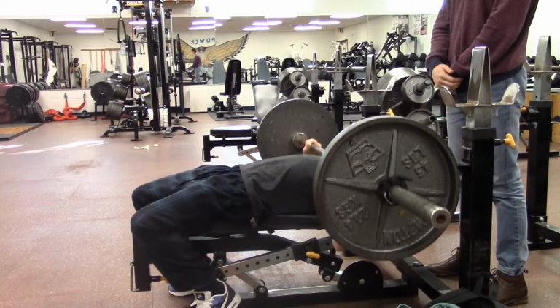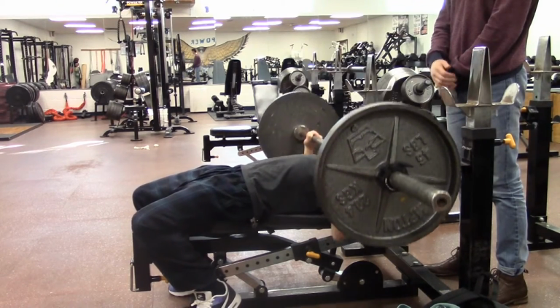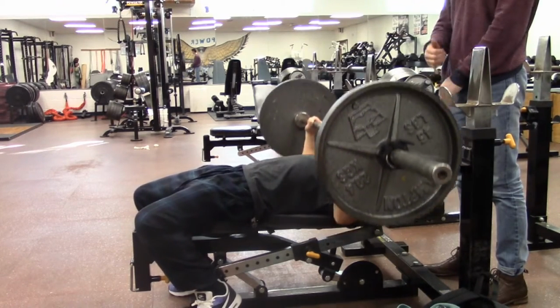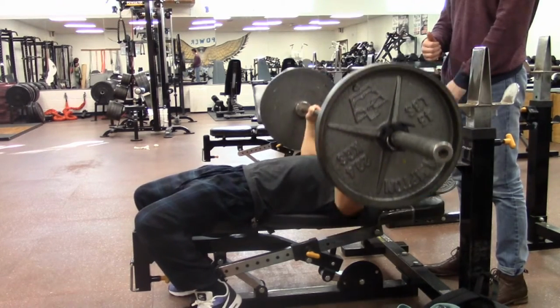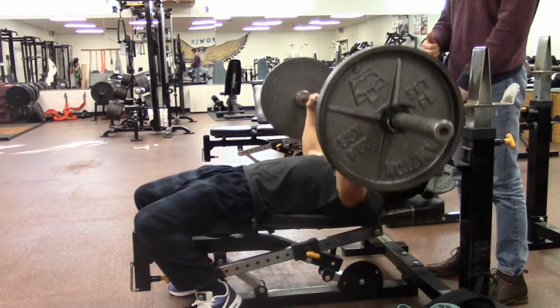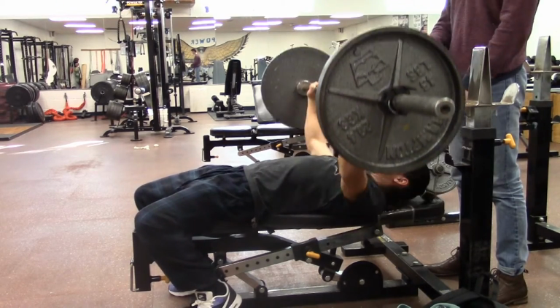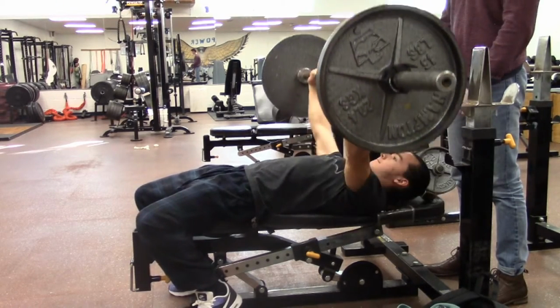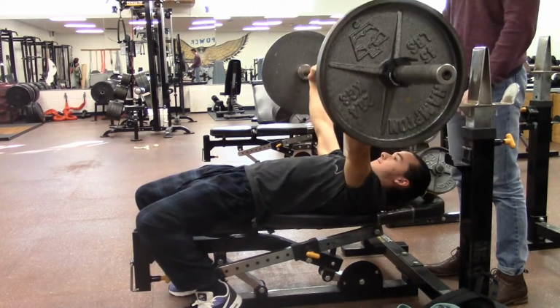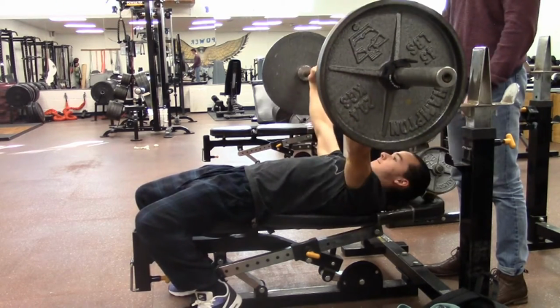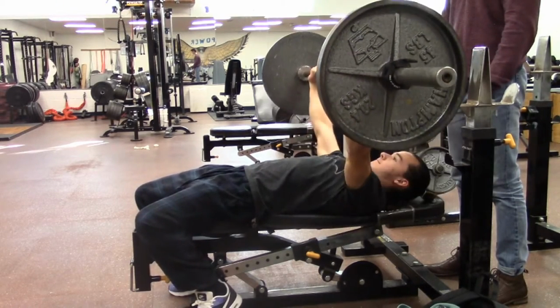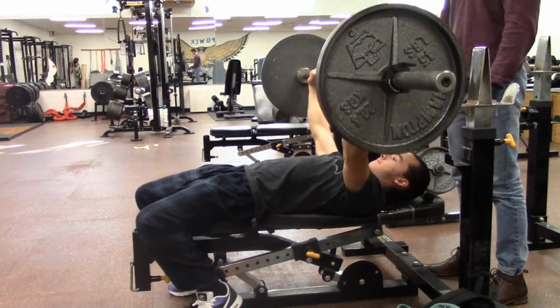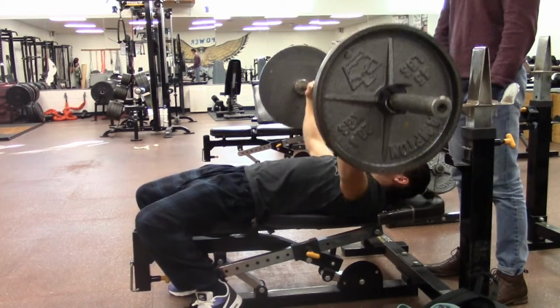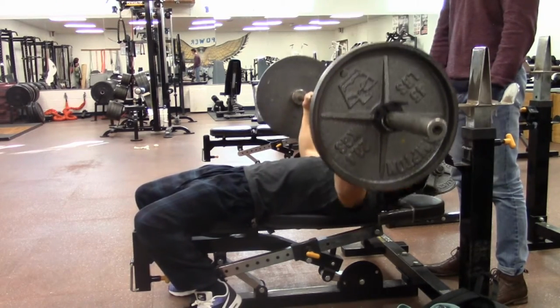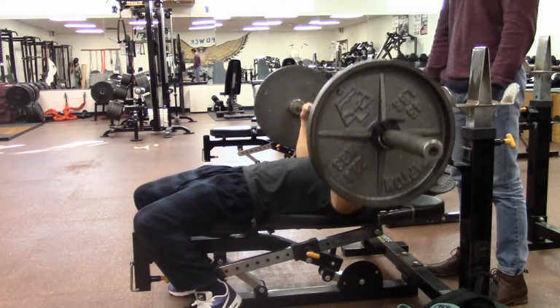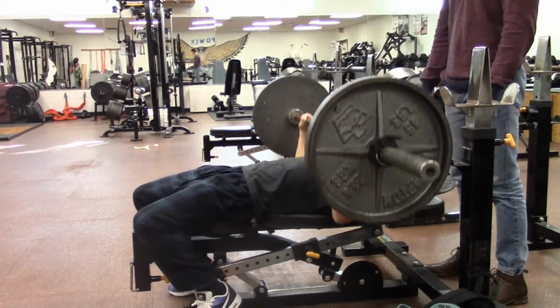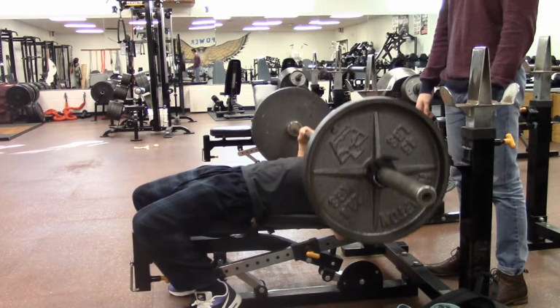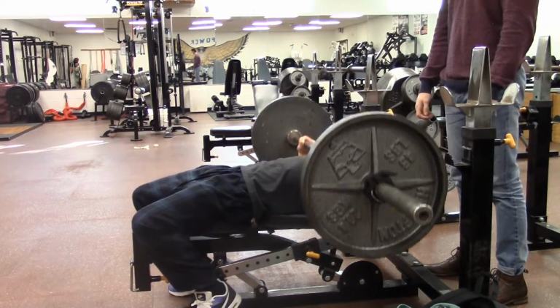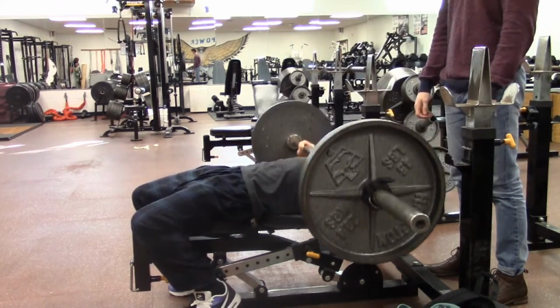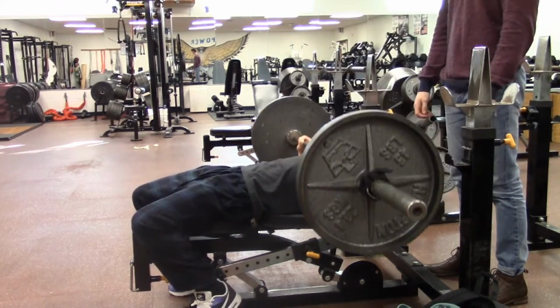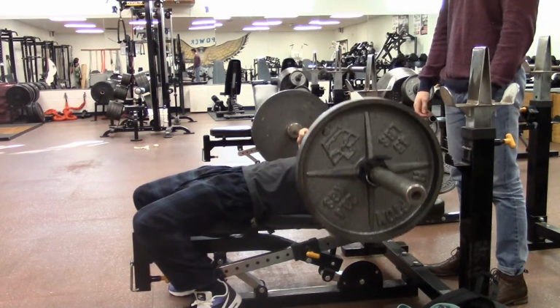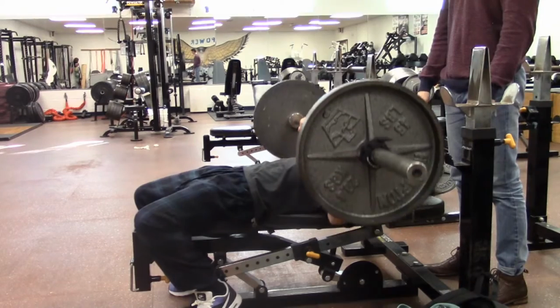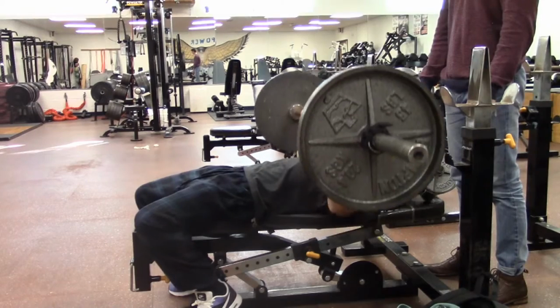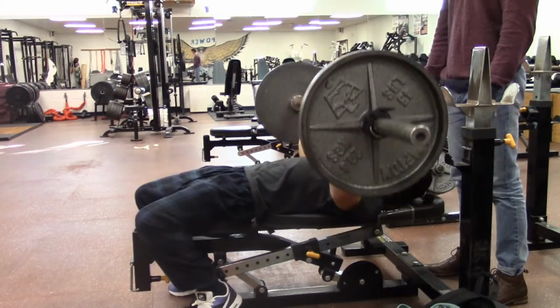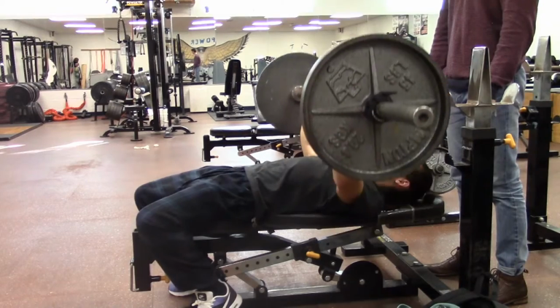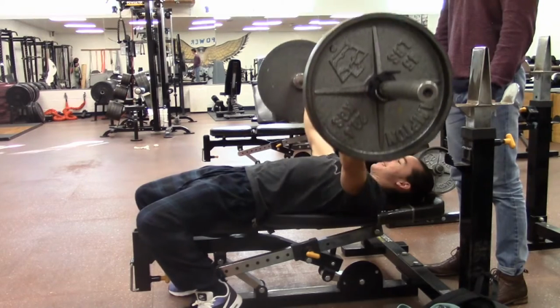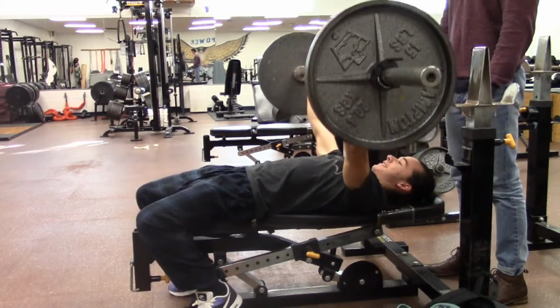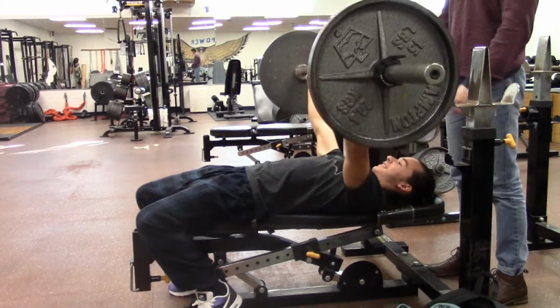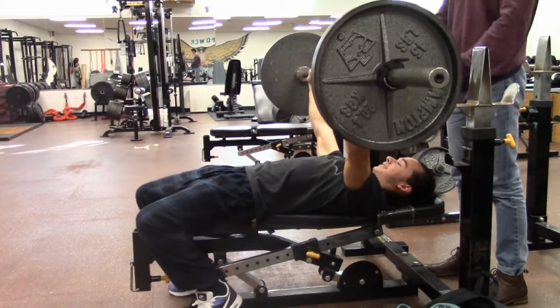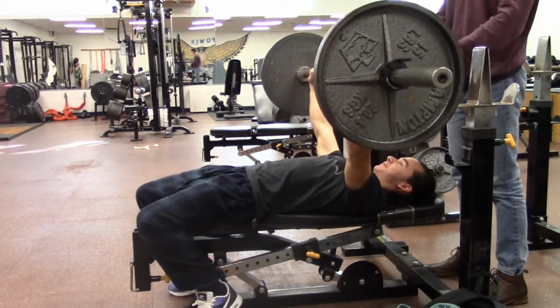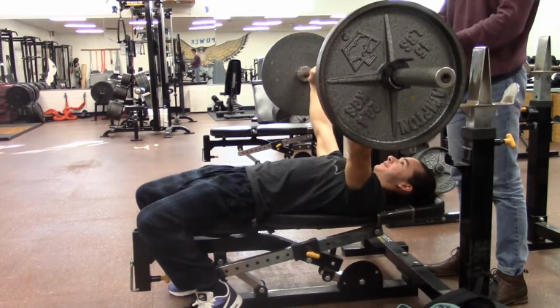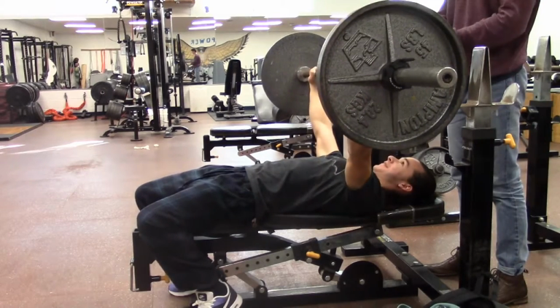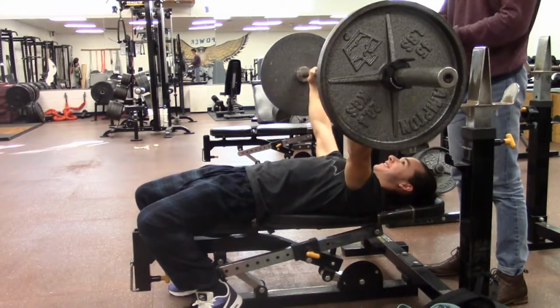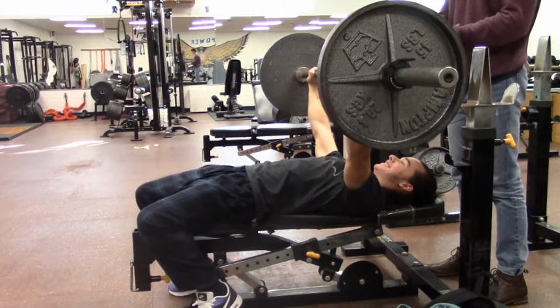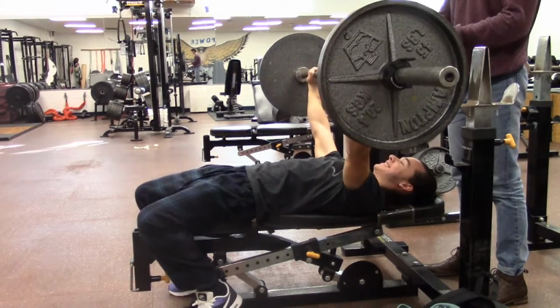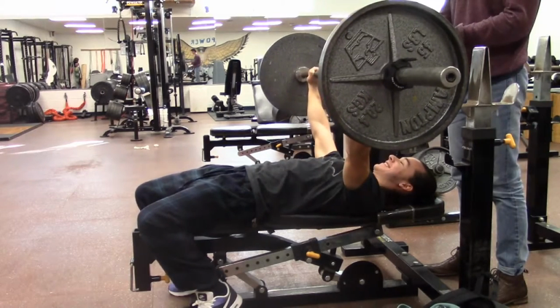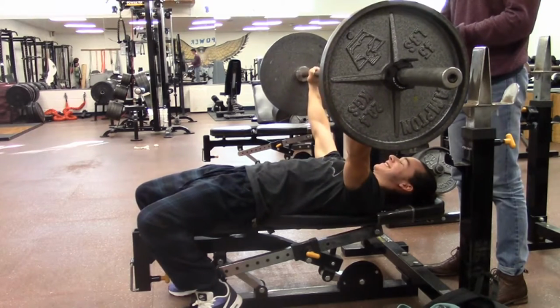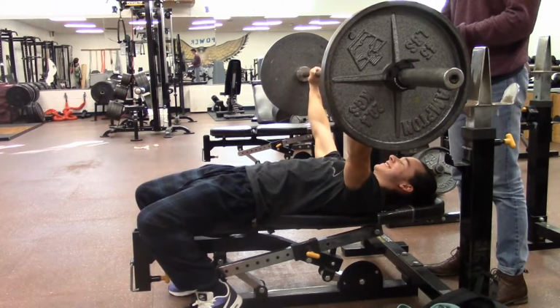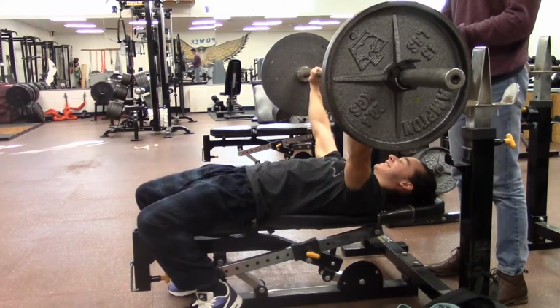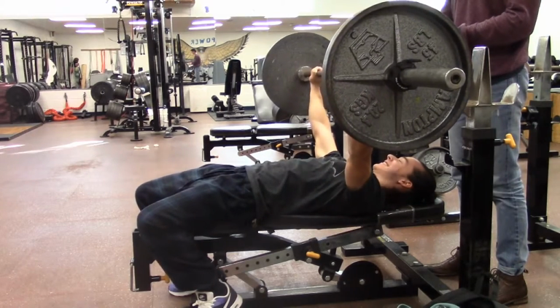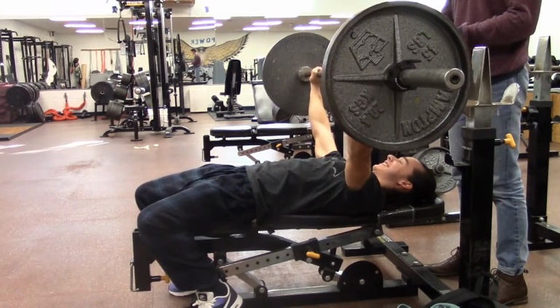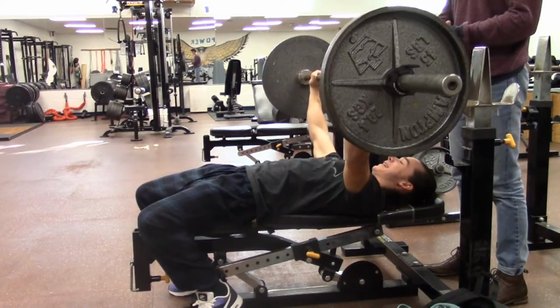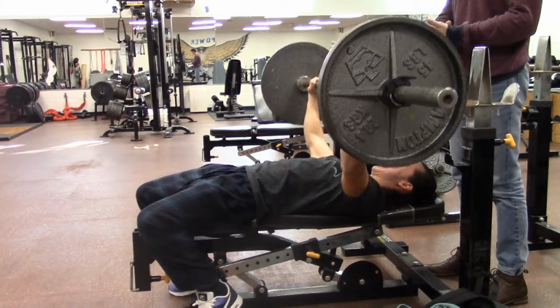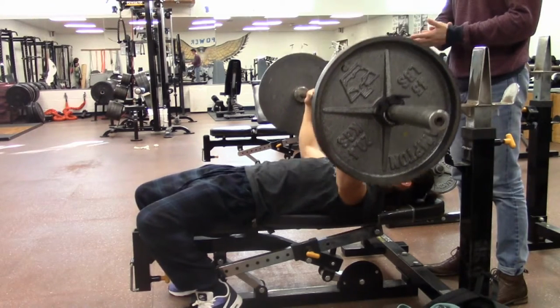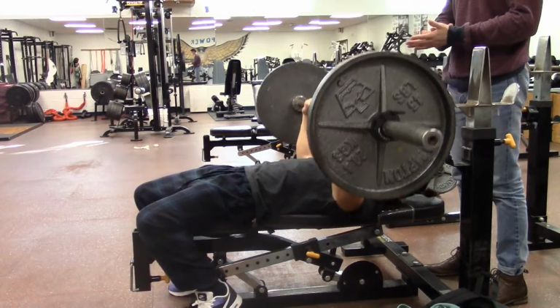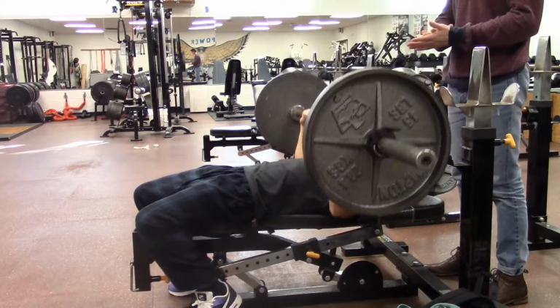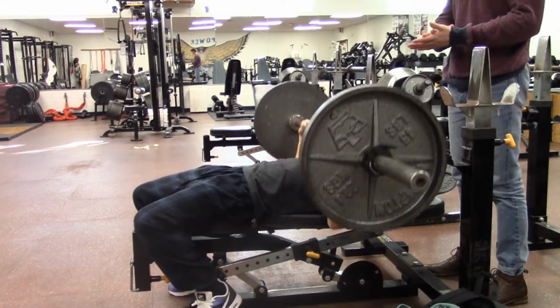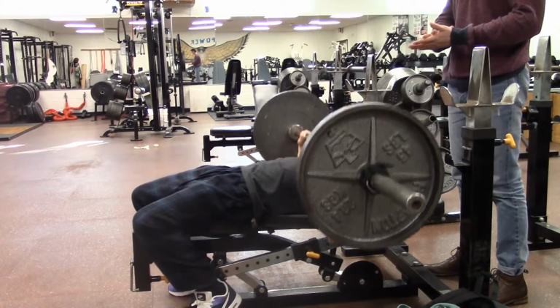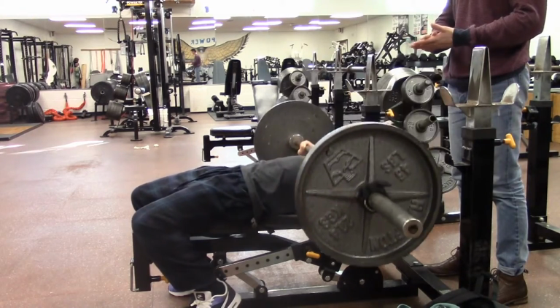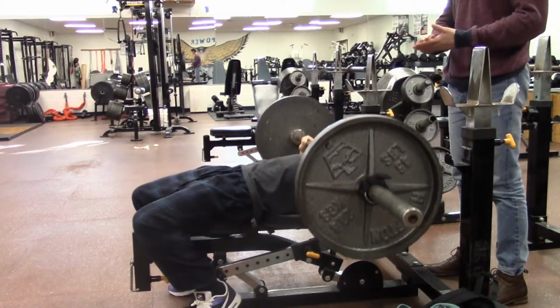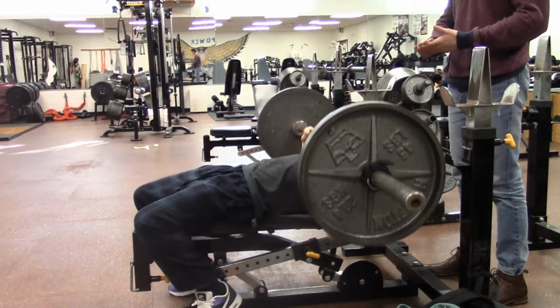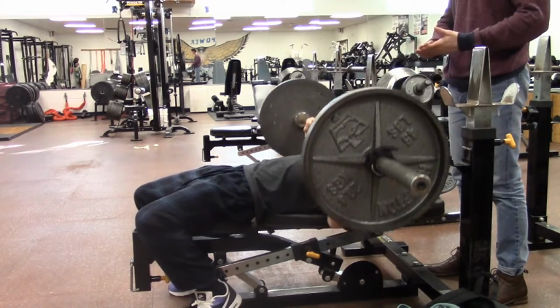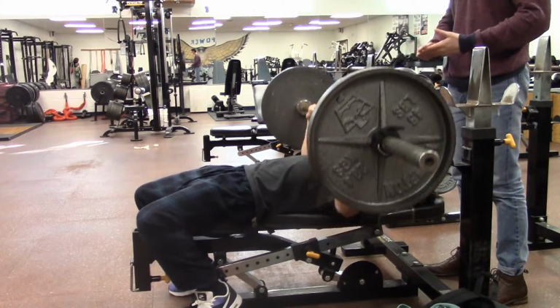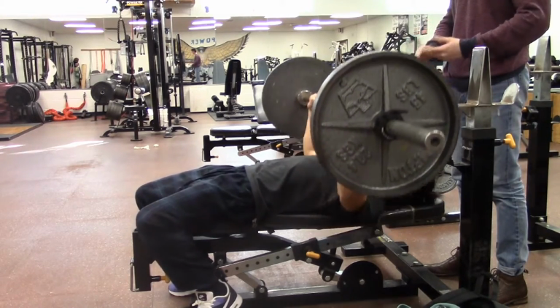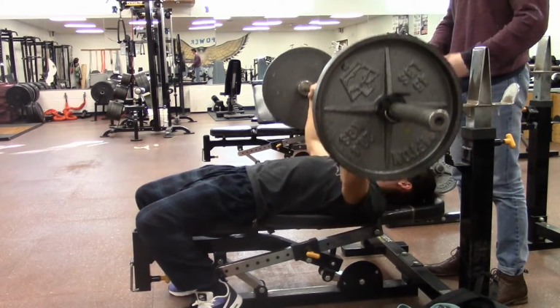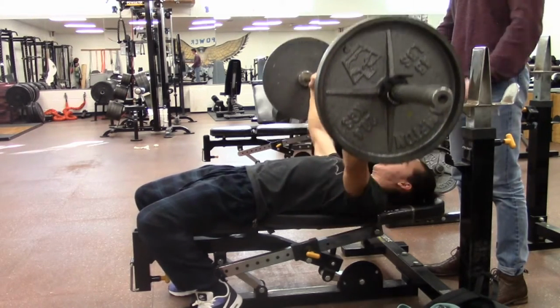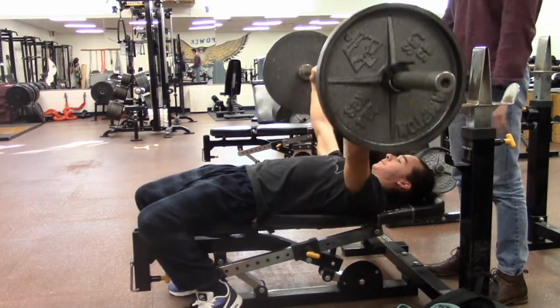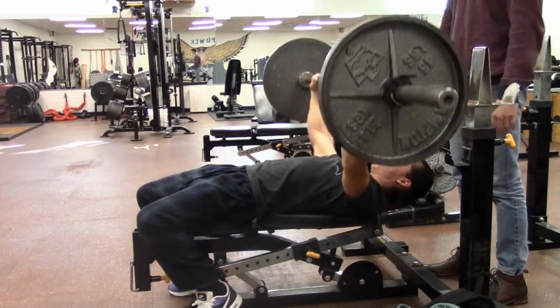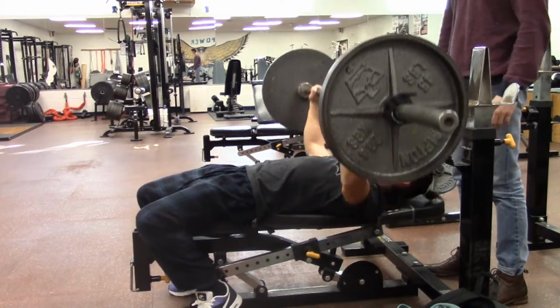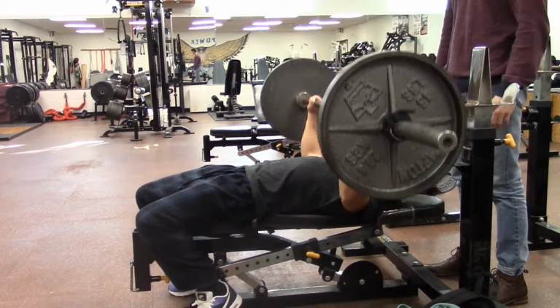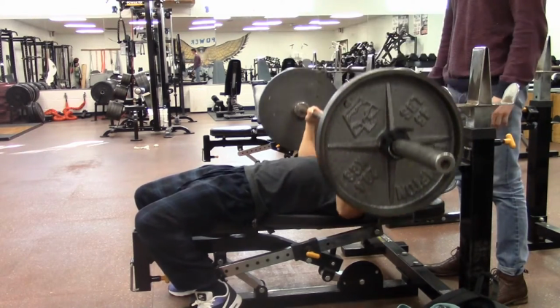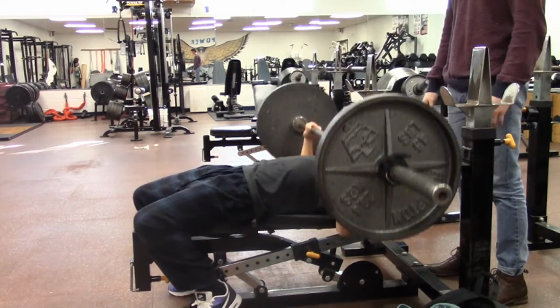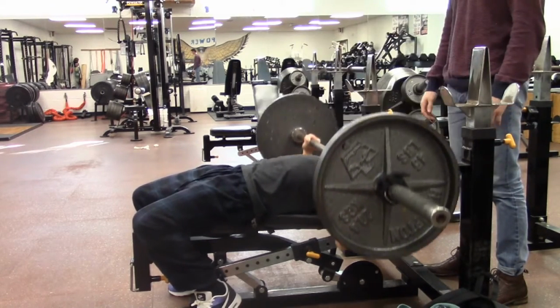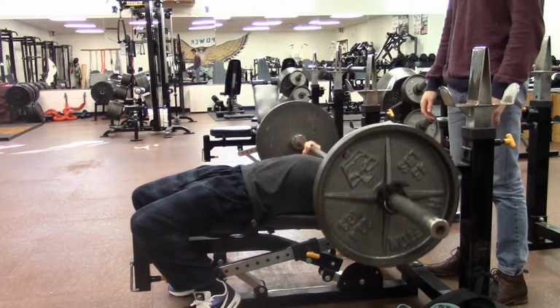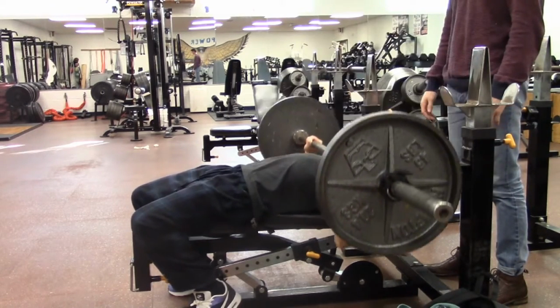Check it out. The partner is using applied force to move the weight from his chest to the upward position.